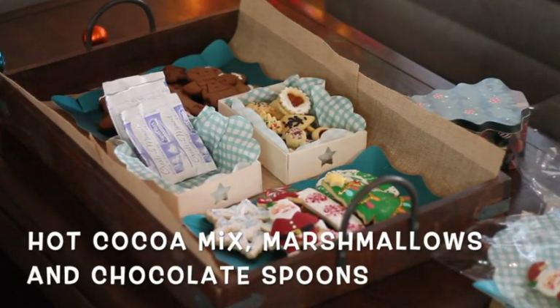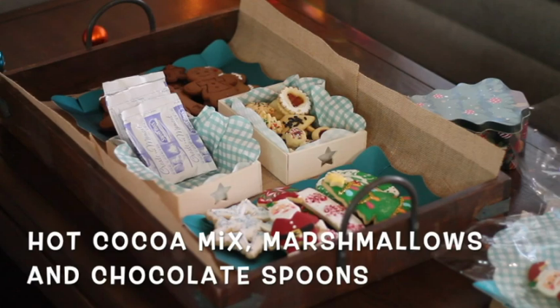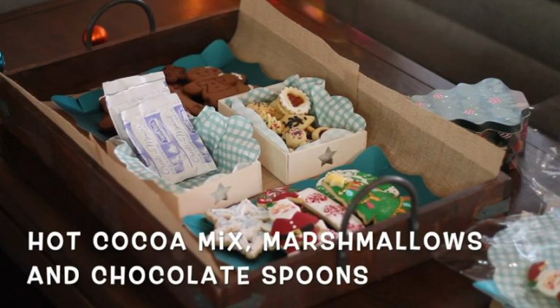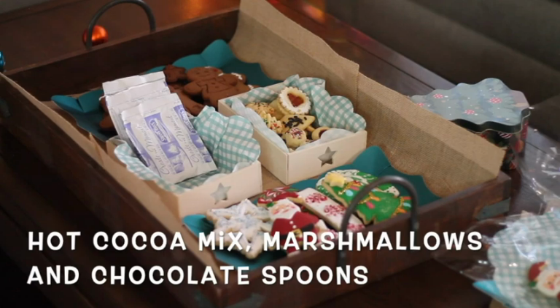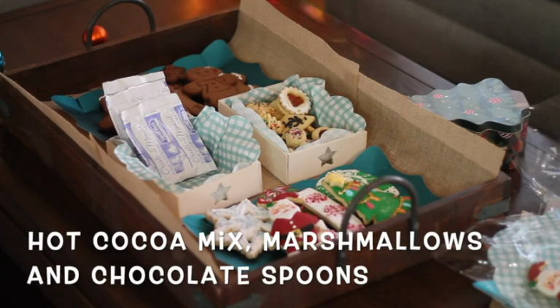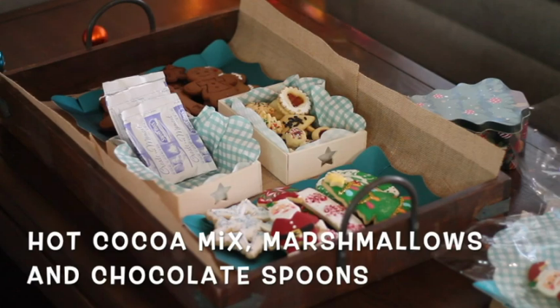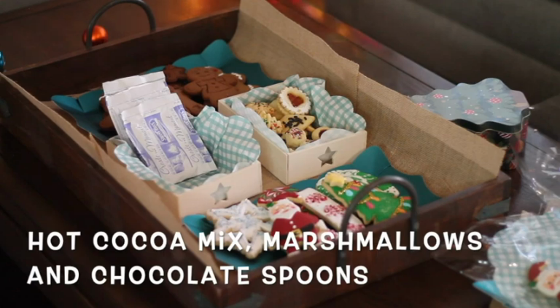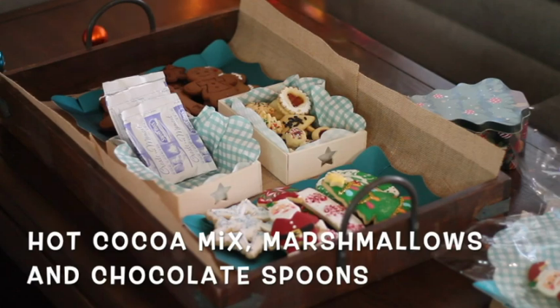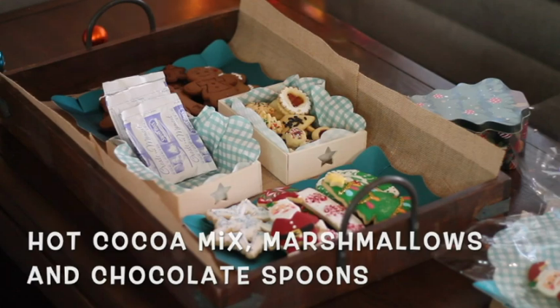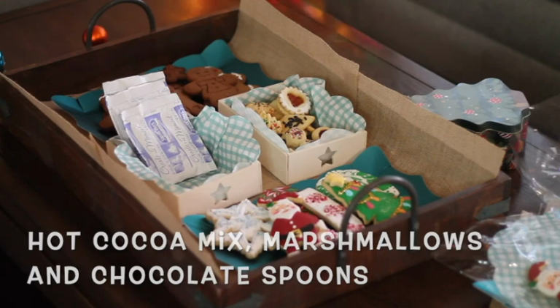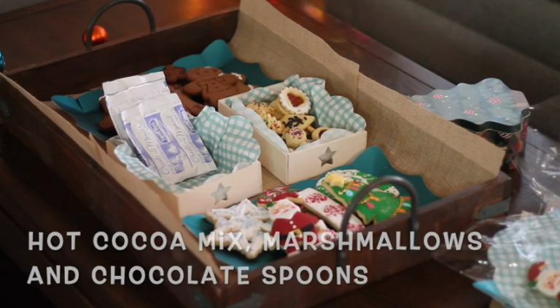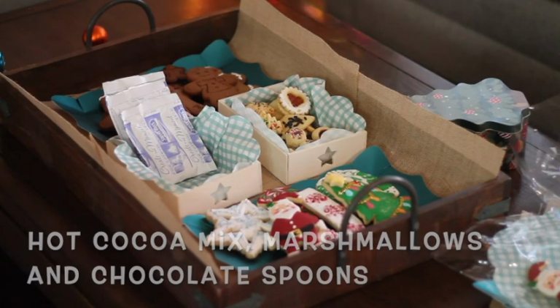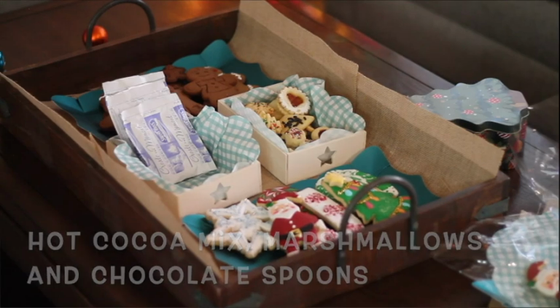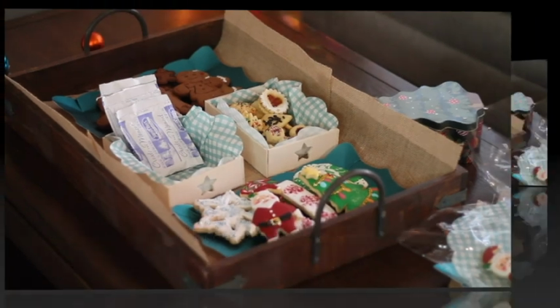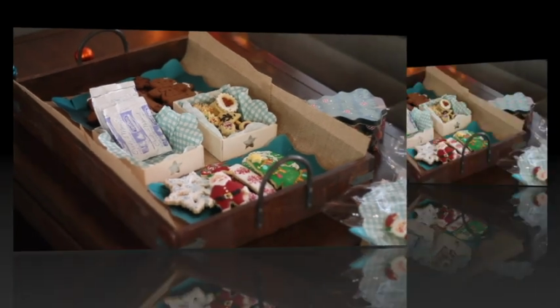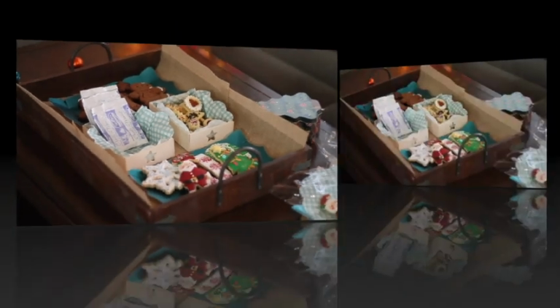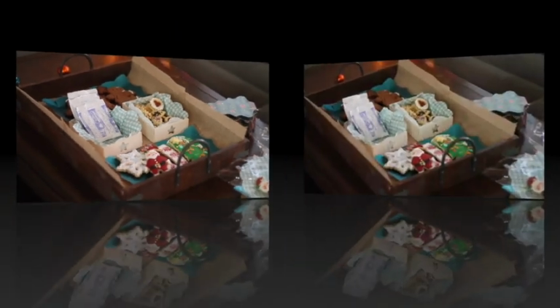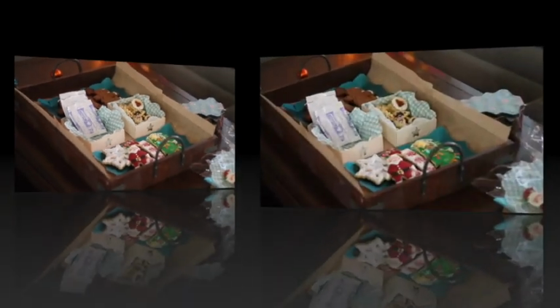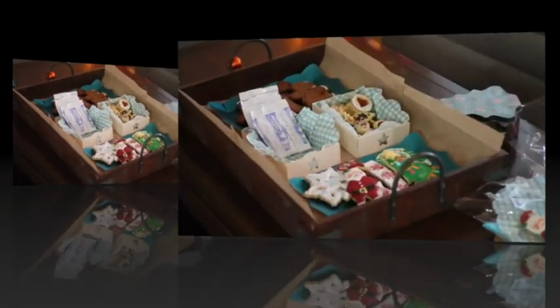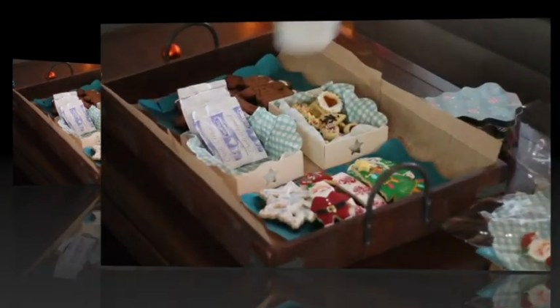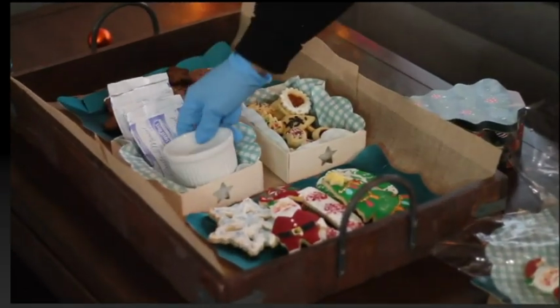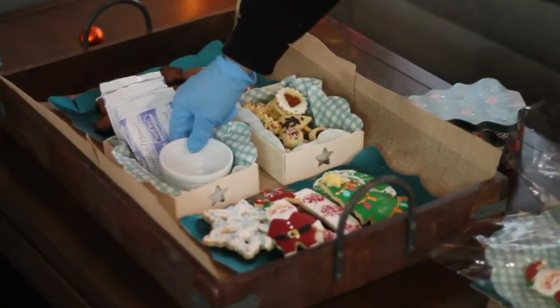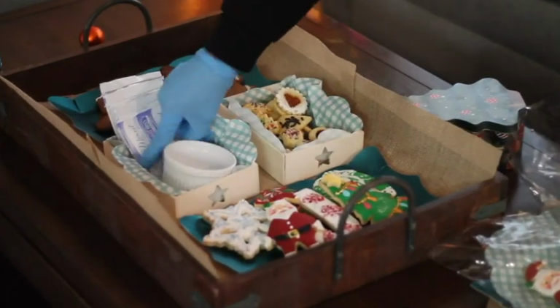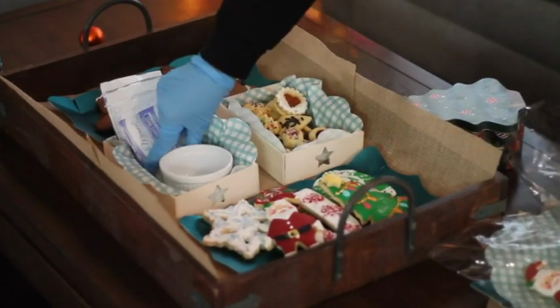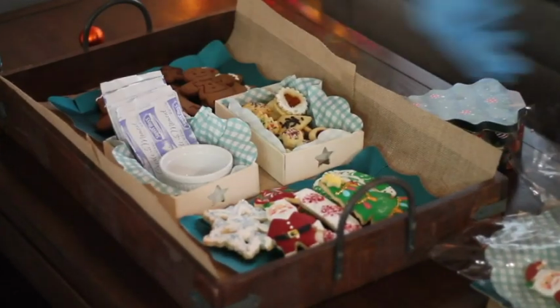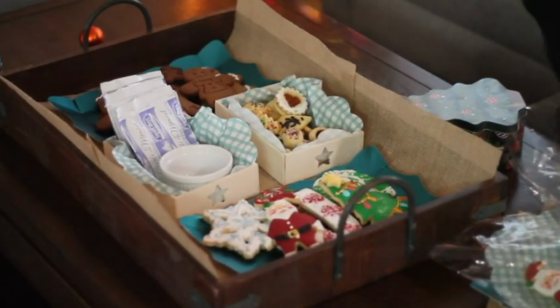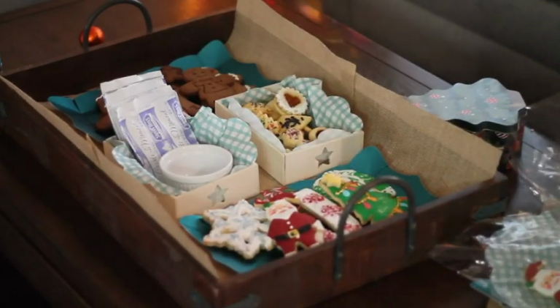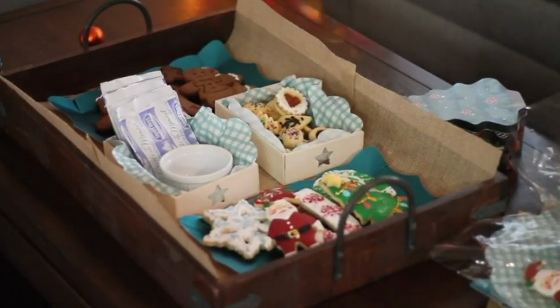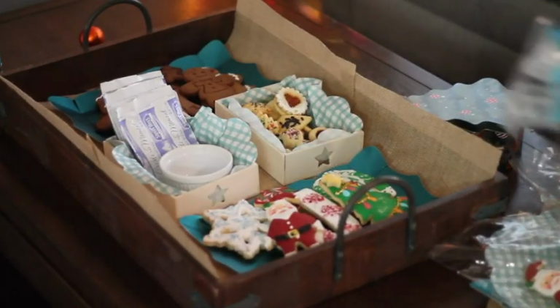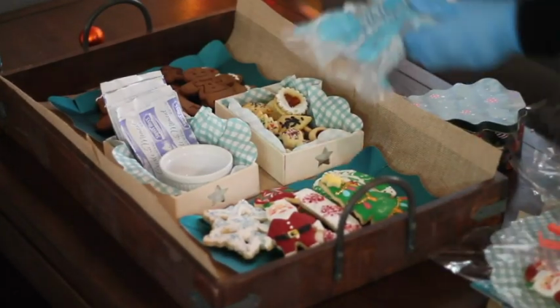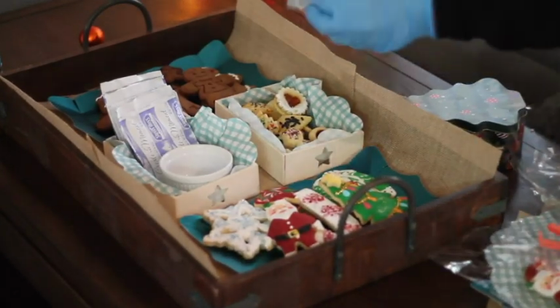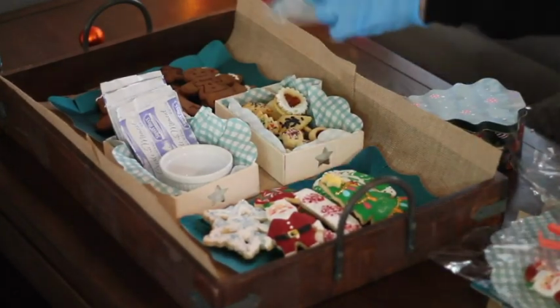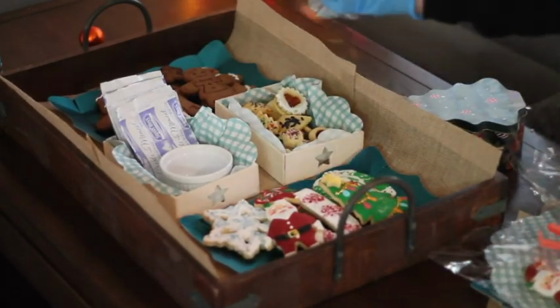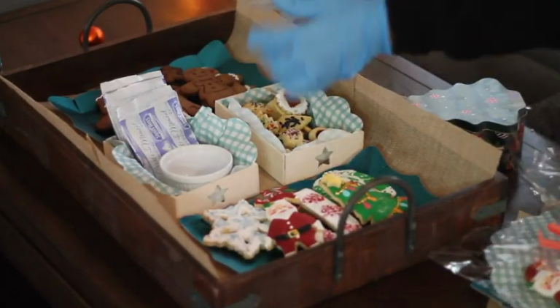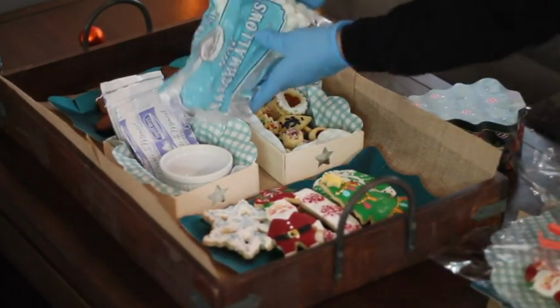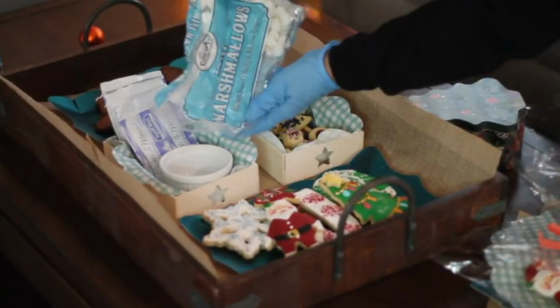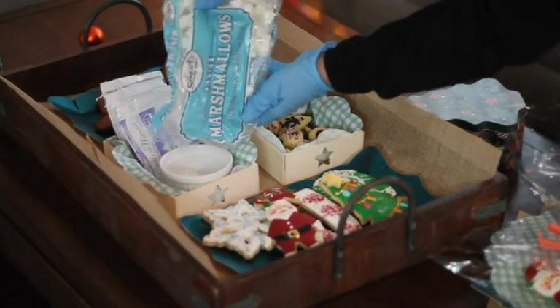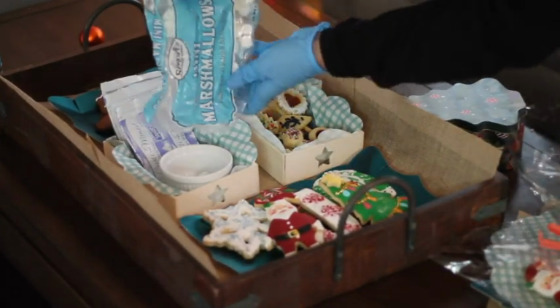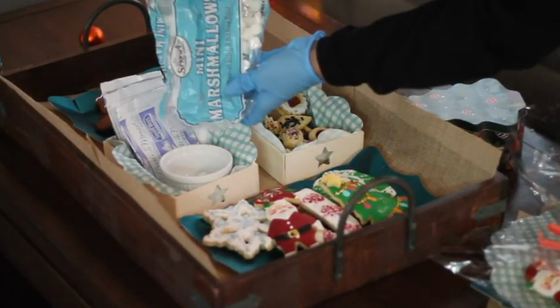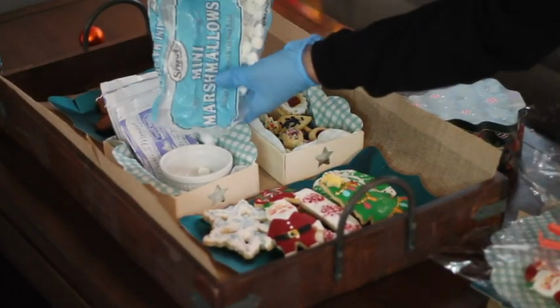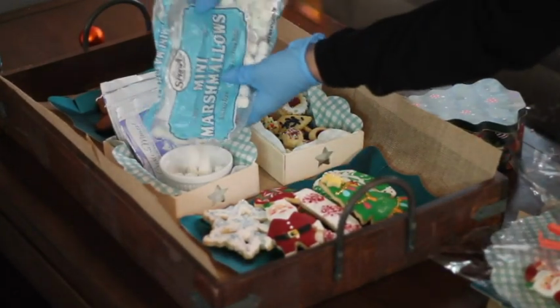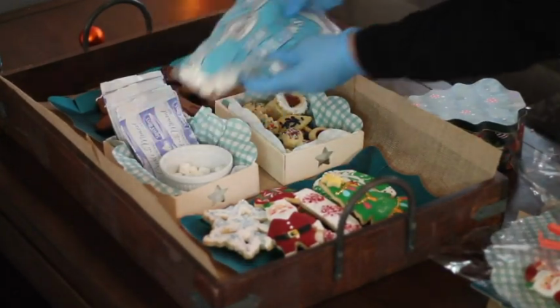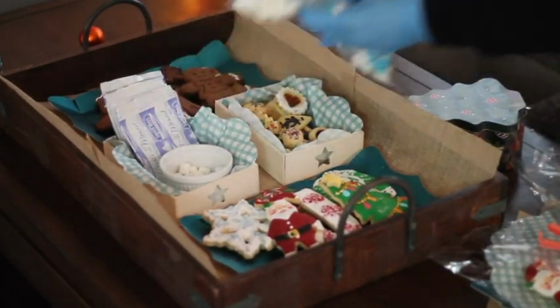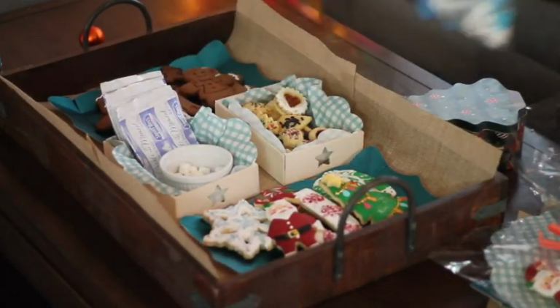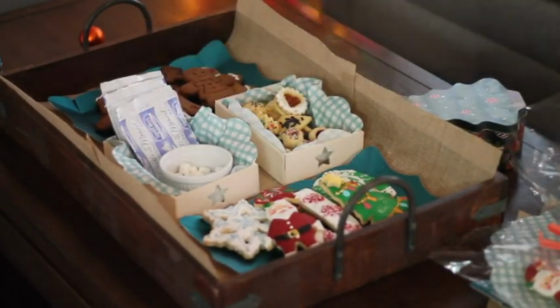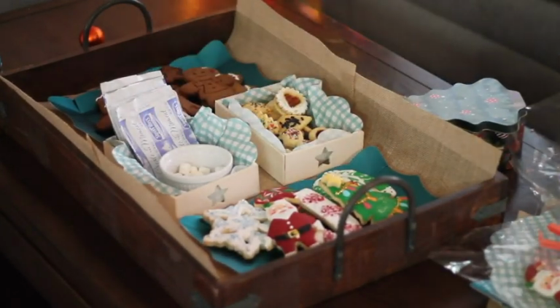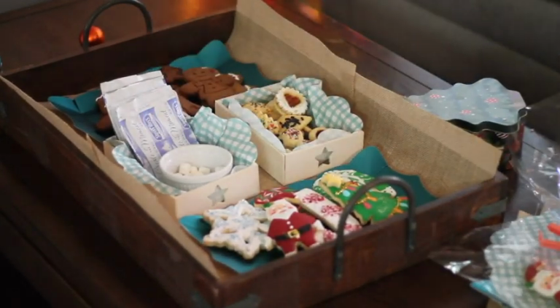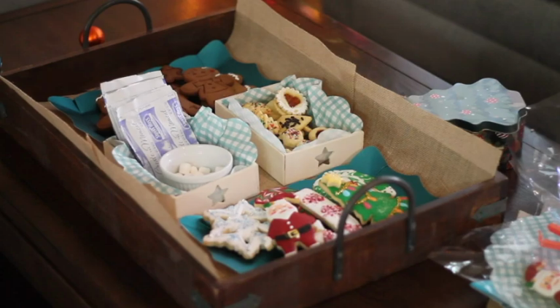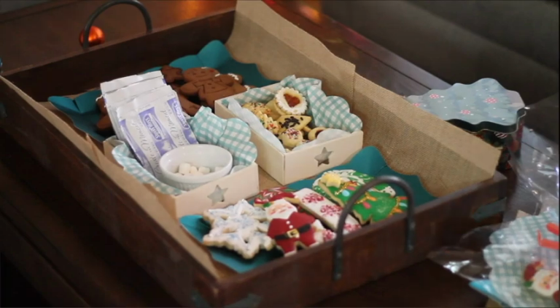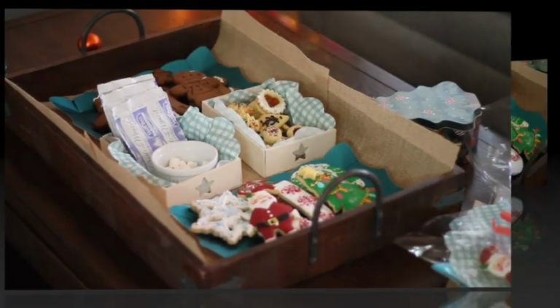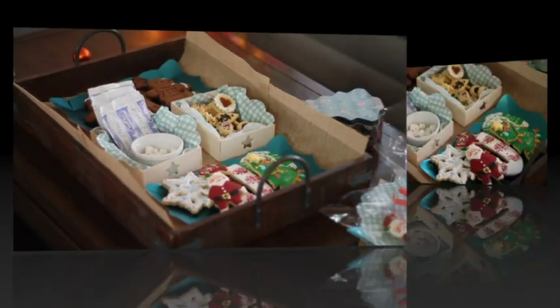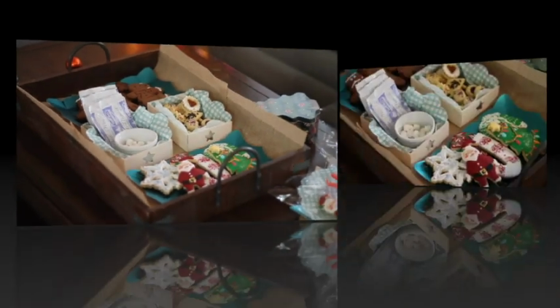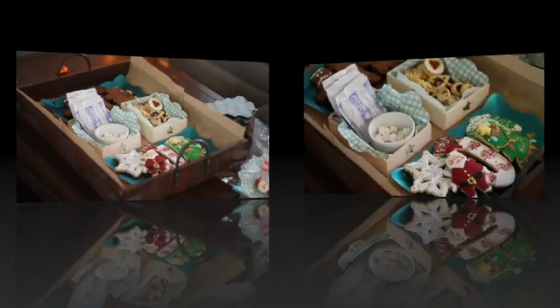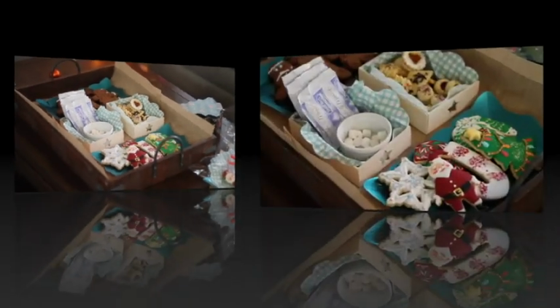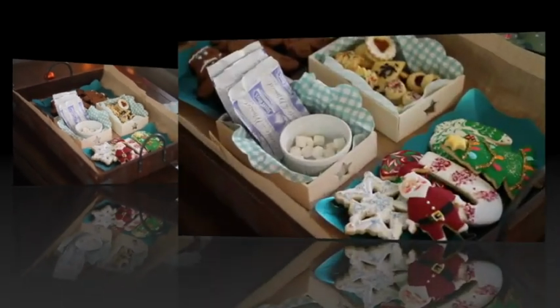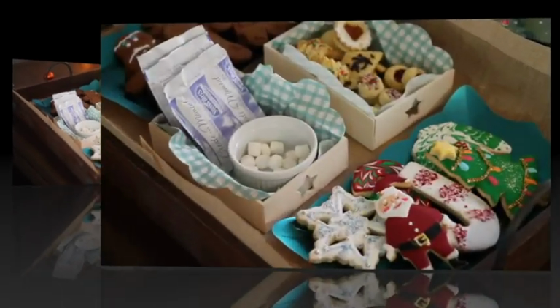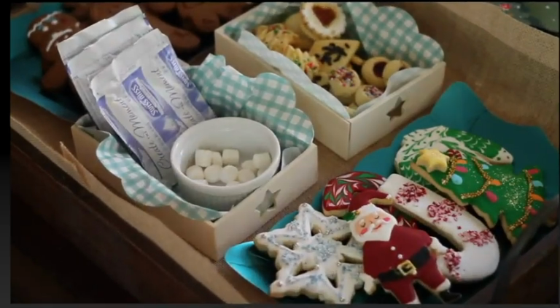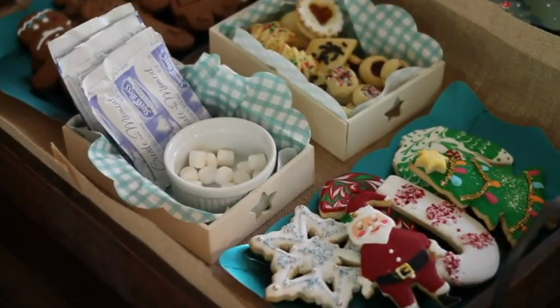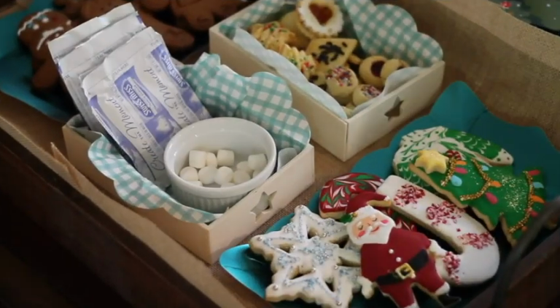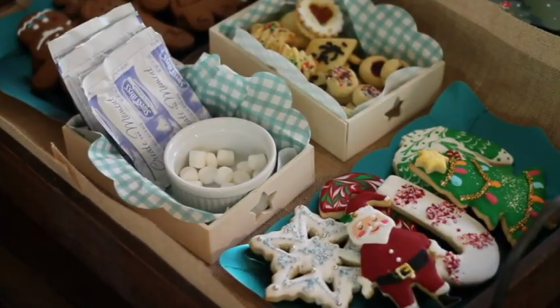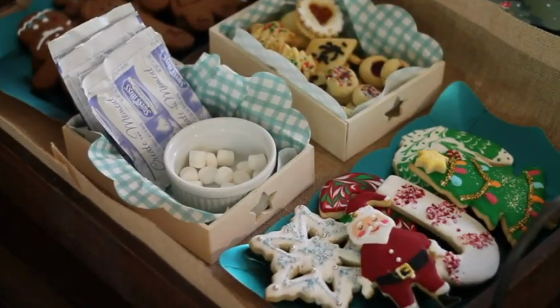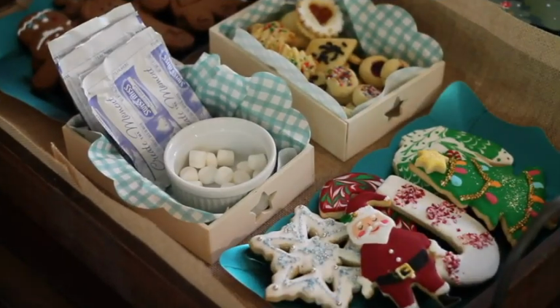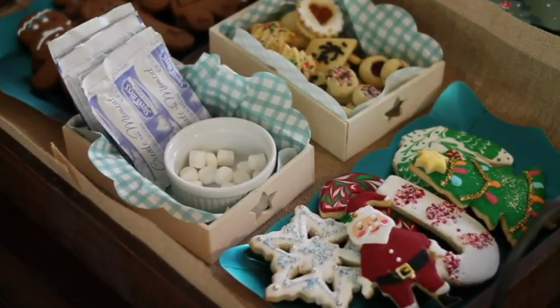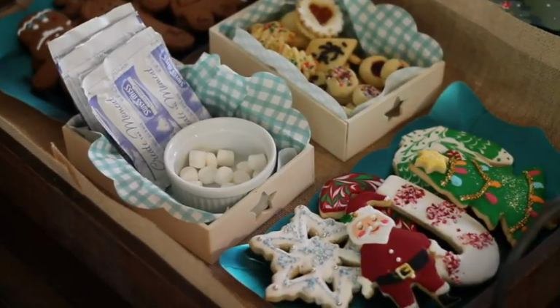And don't forget about the drinks! If your kids like hot cocoa, you can put hot cocoa mix, marshmallows, and chocolate spoons.